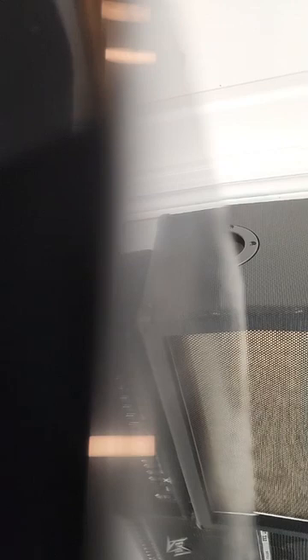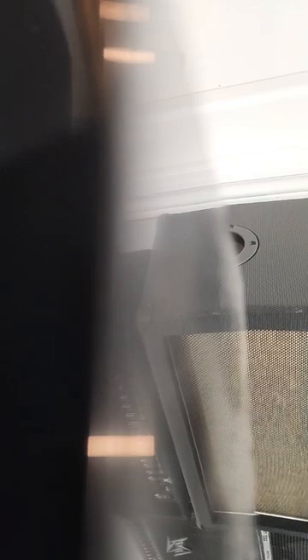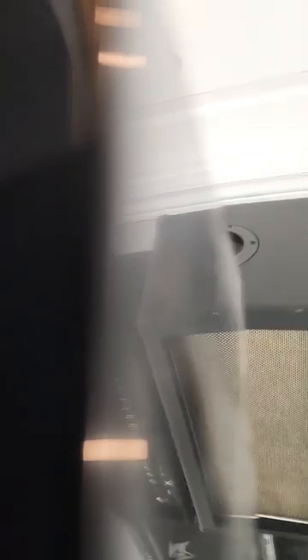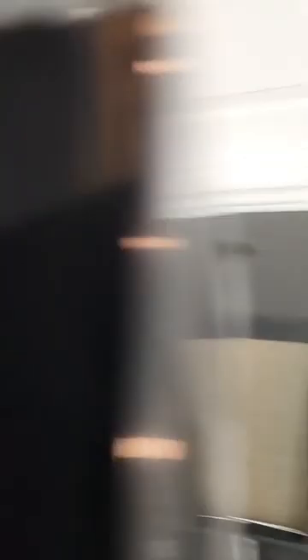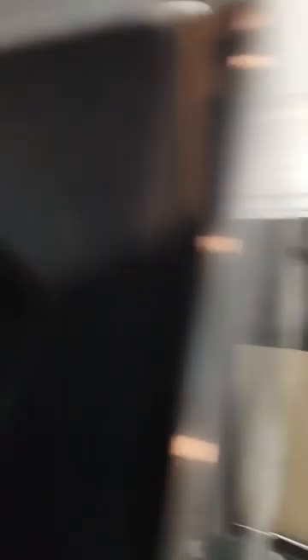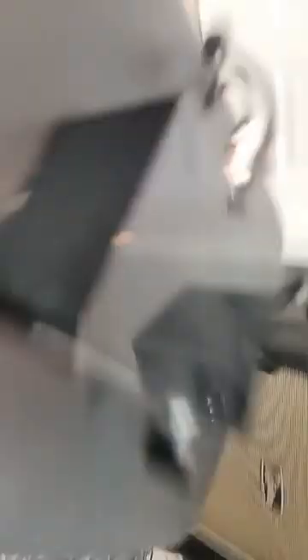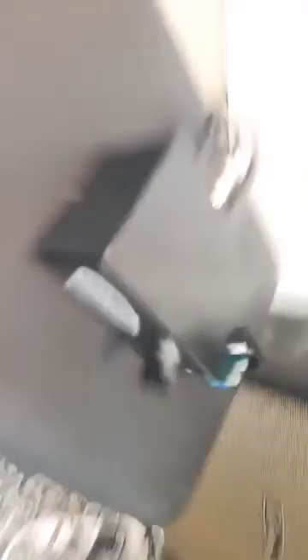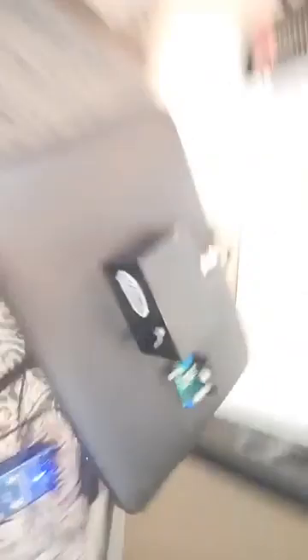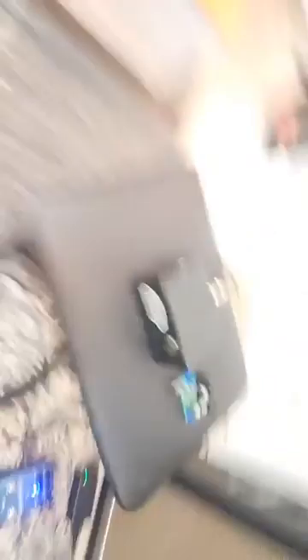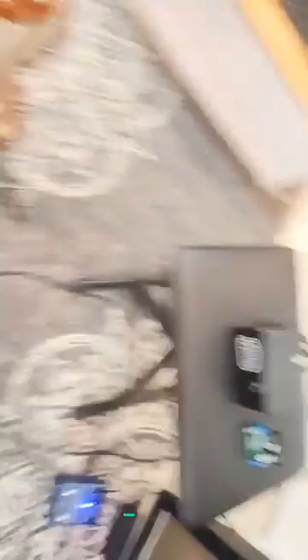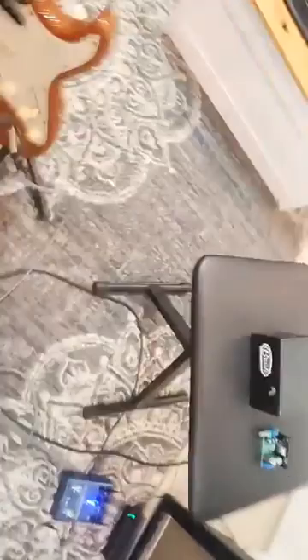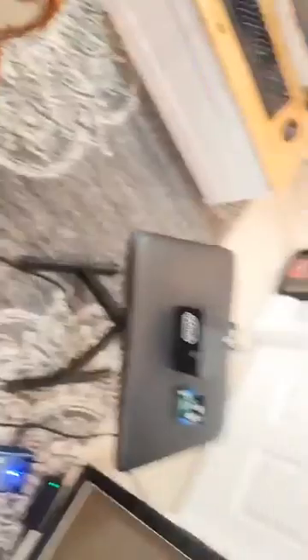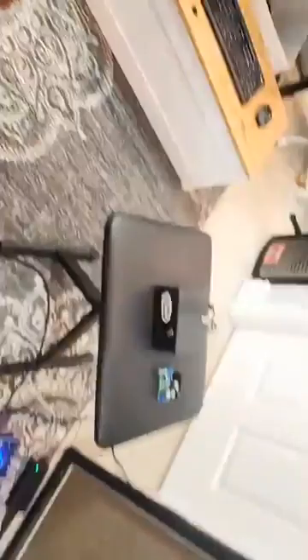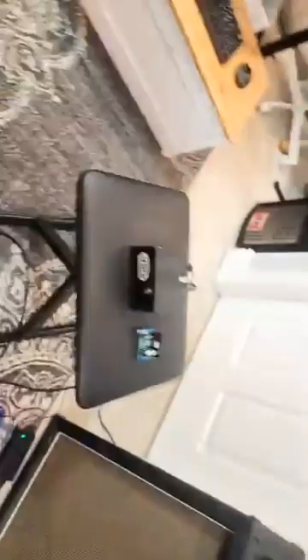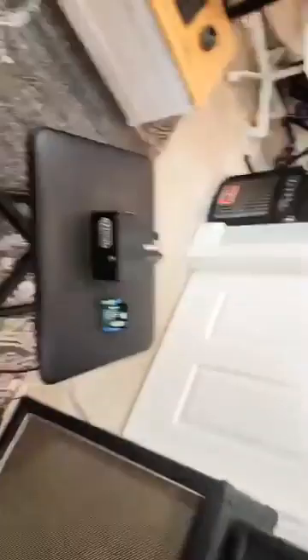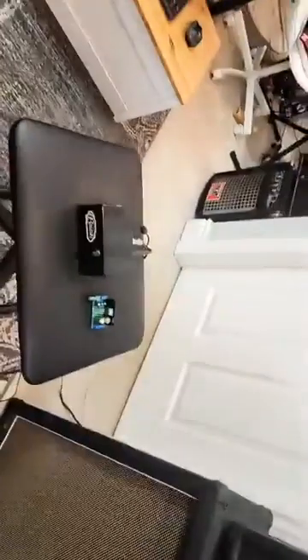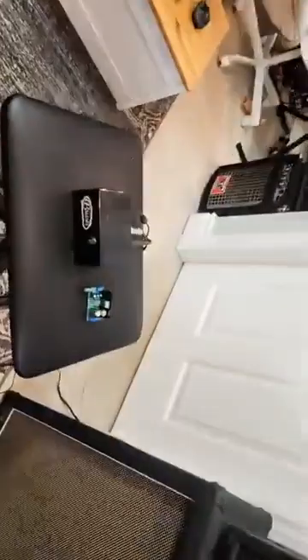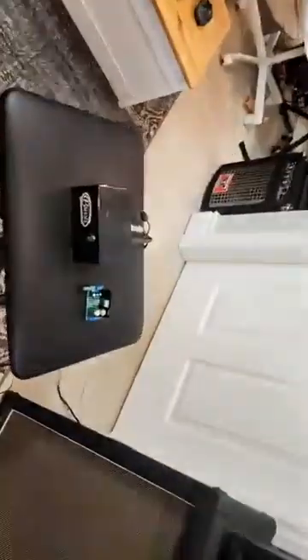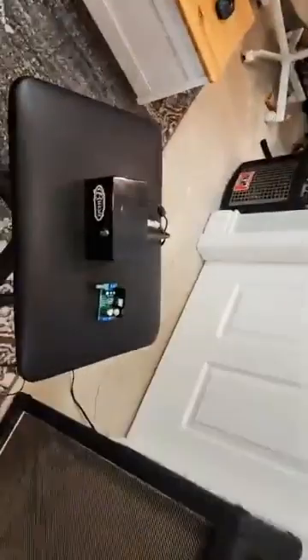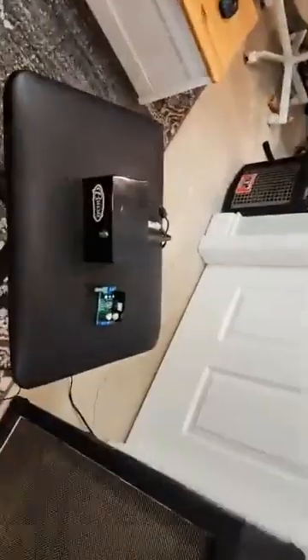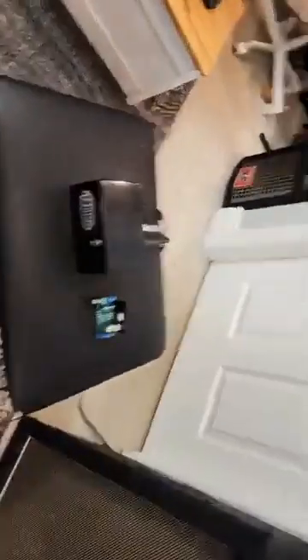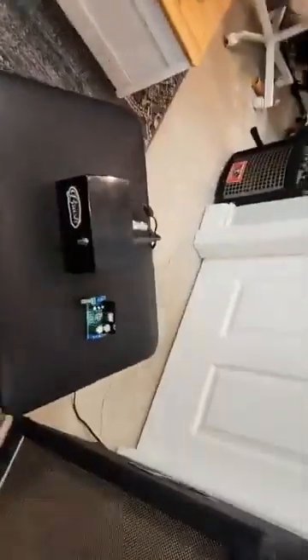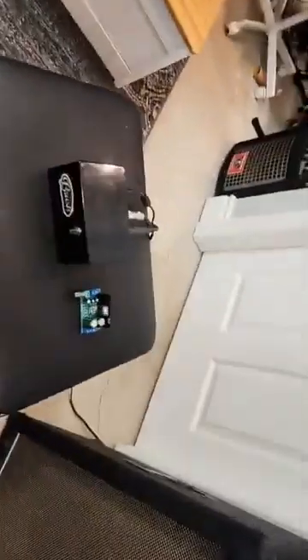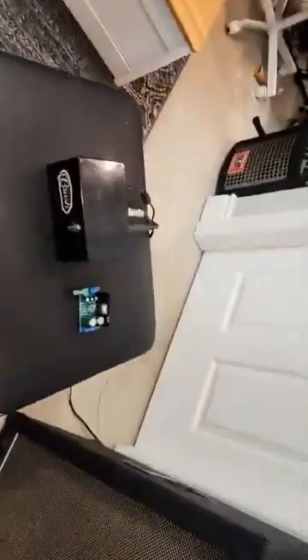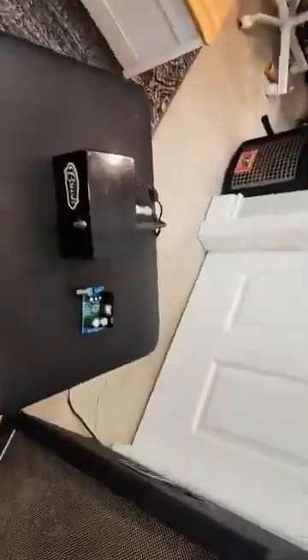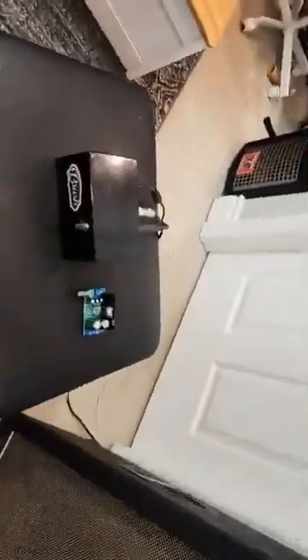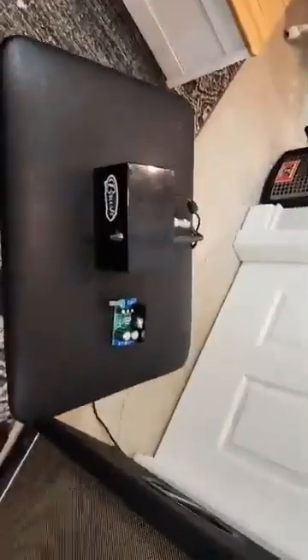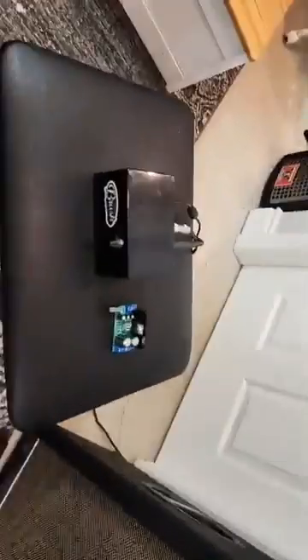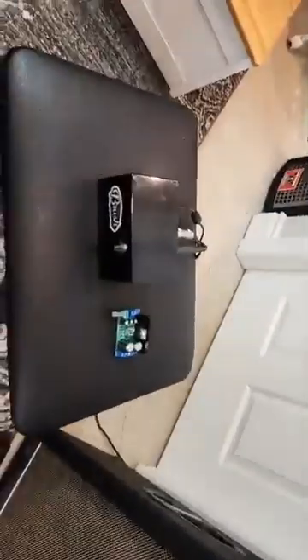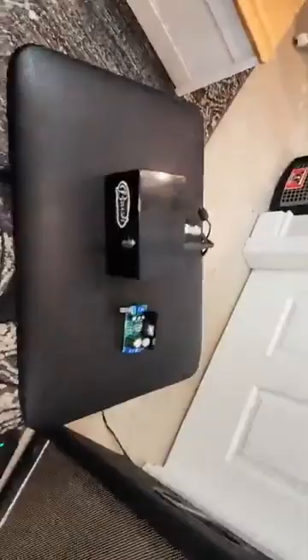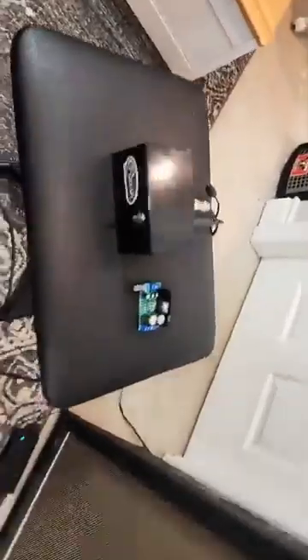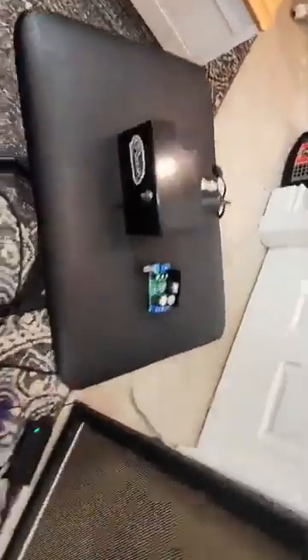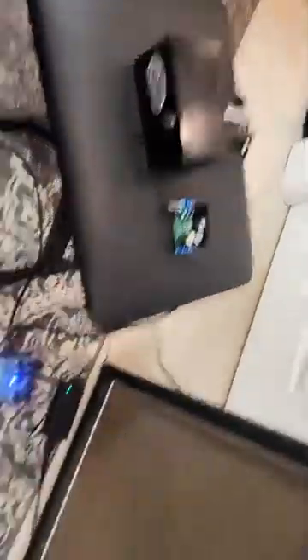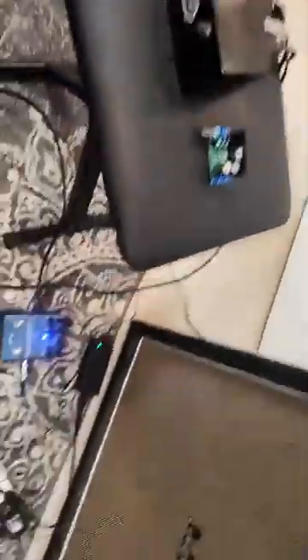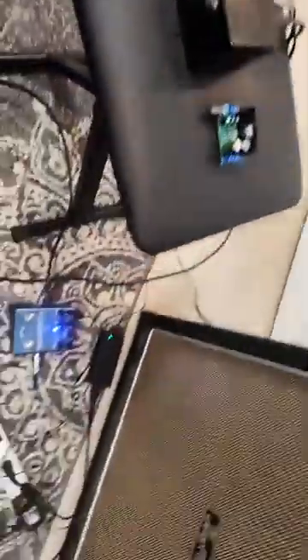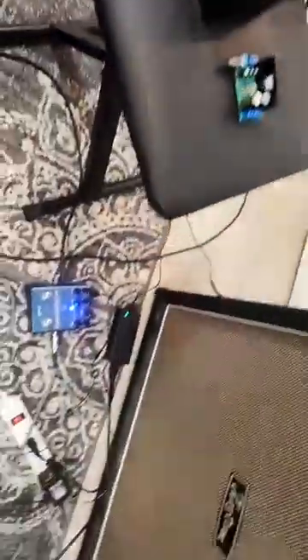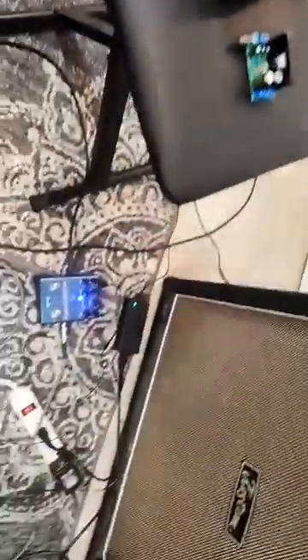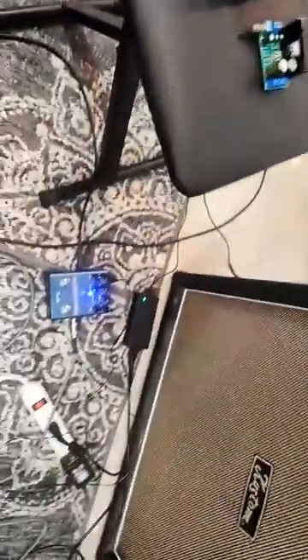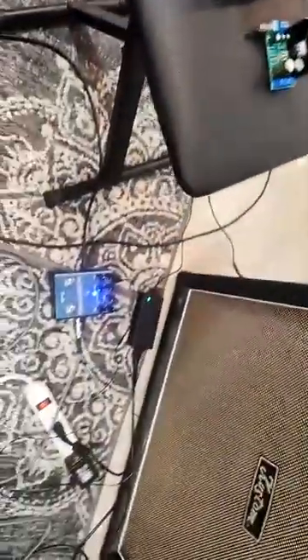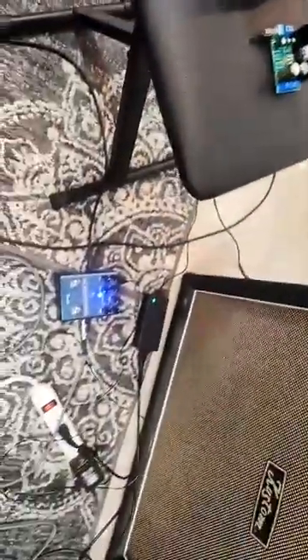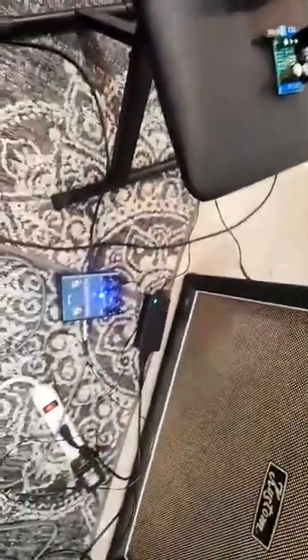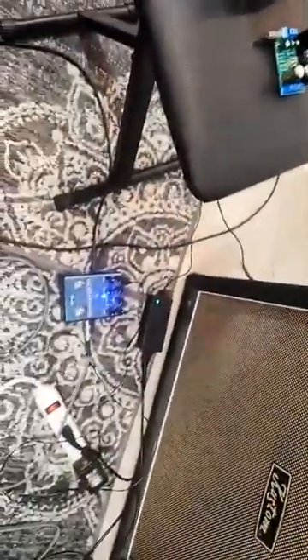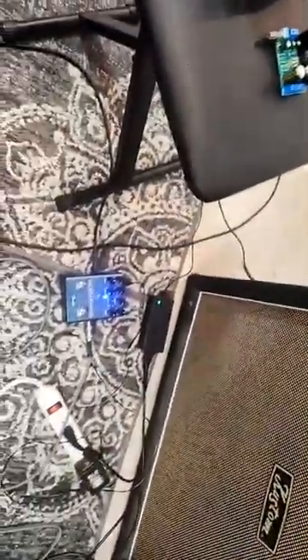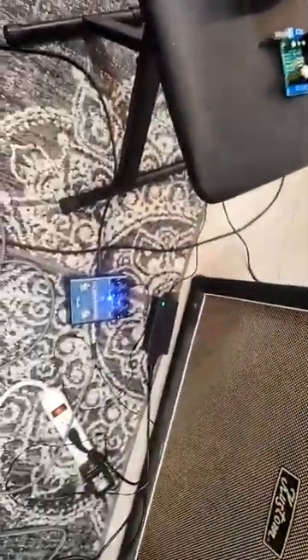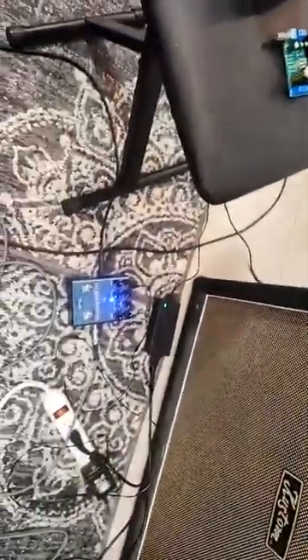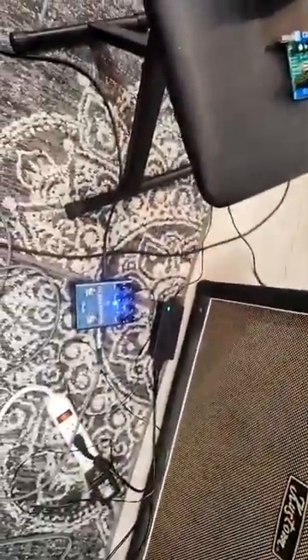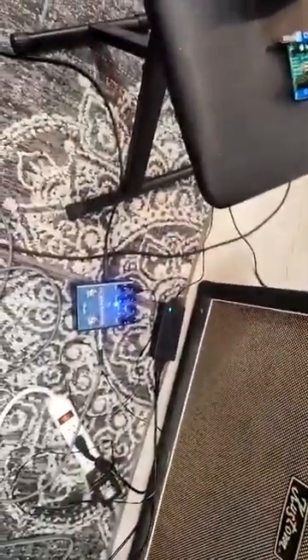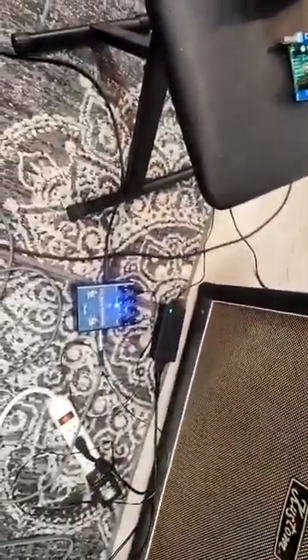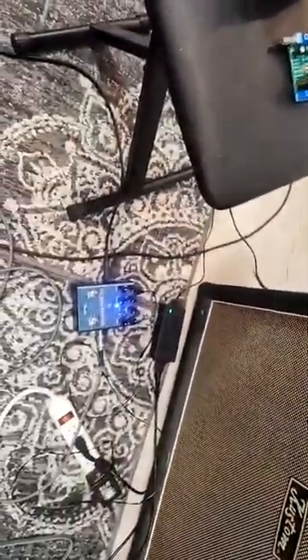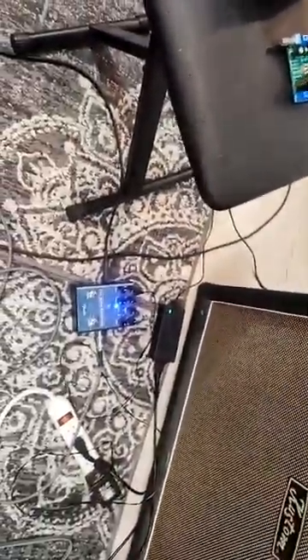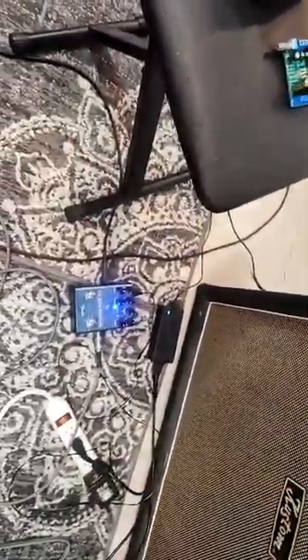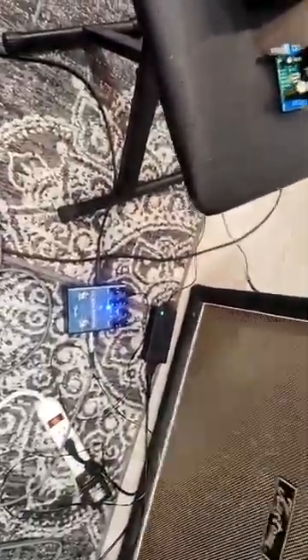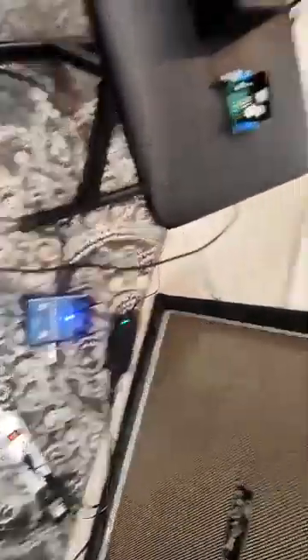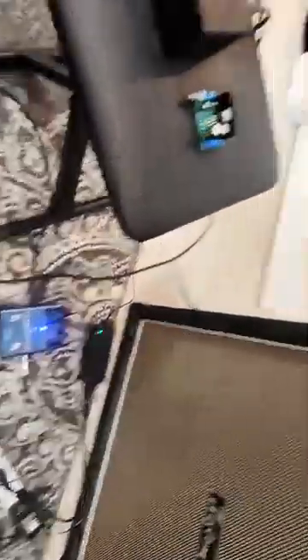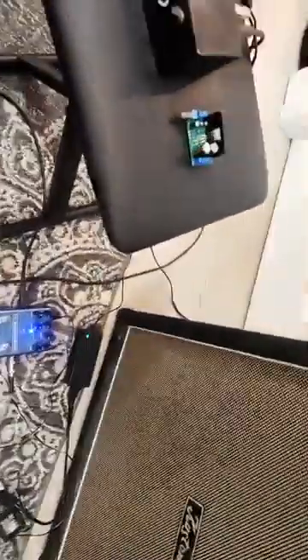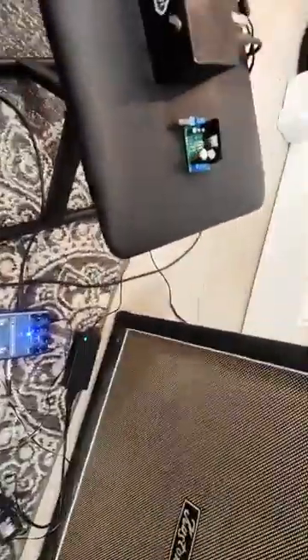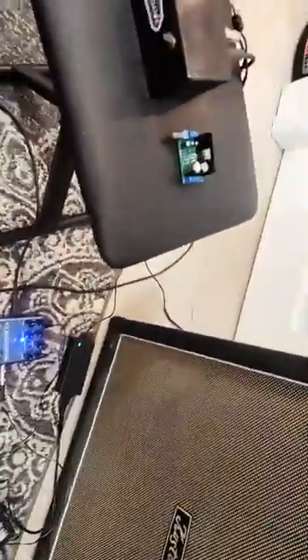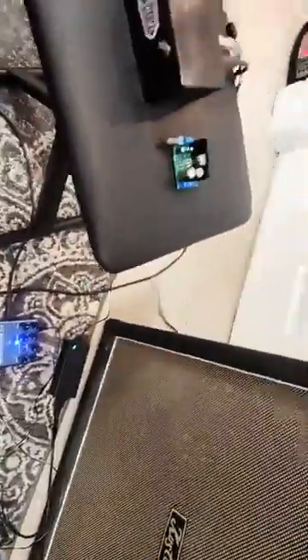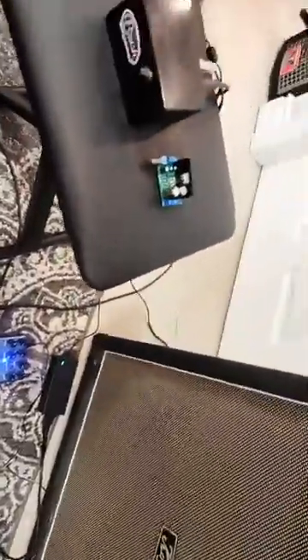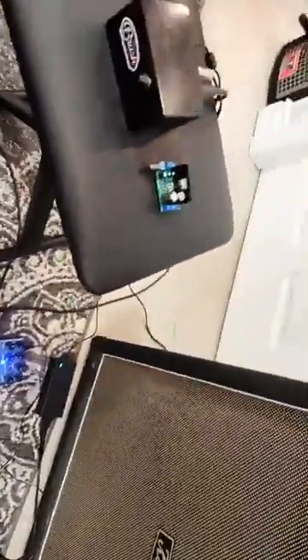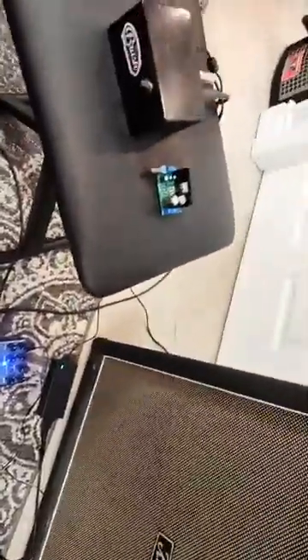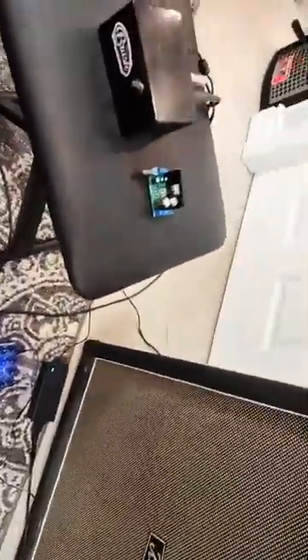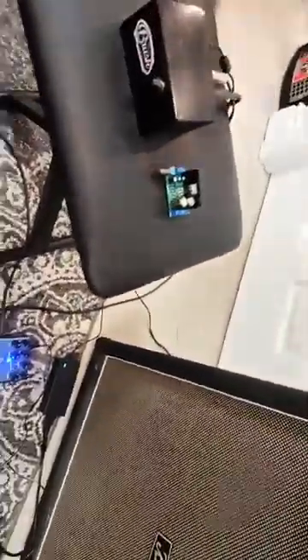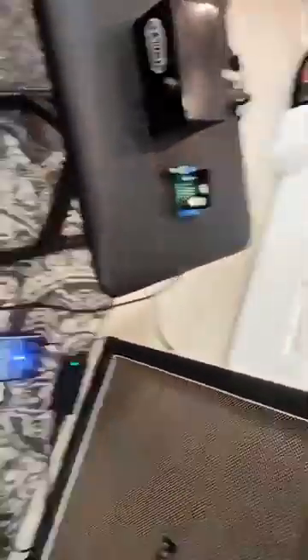And that's the Class AB module right there, using again that Fender Full Moon Distortion. Great.